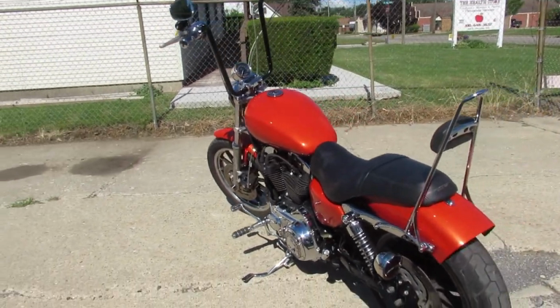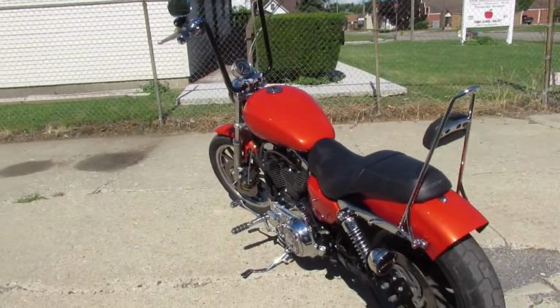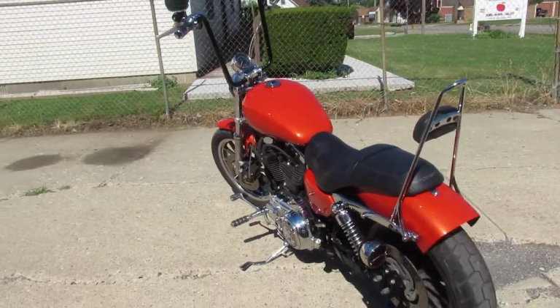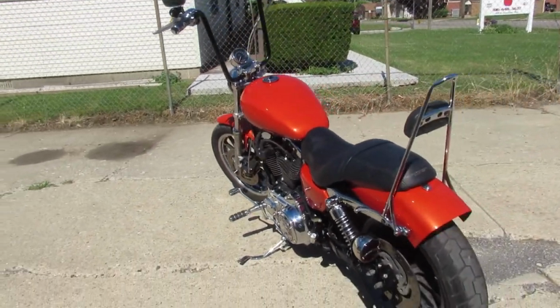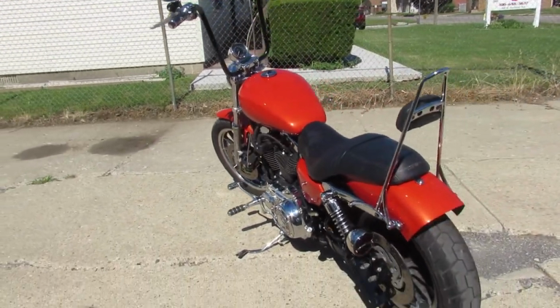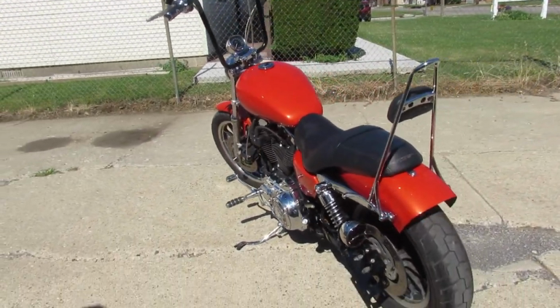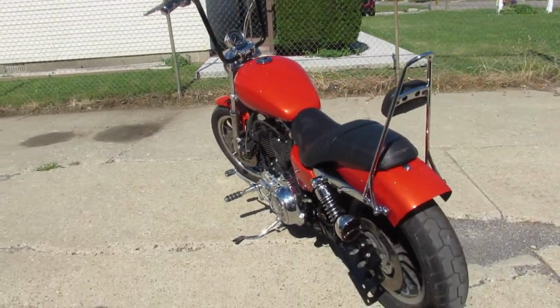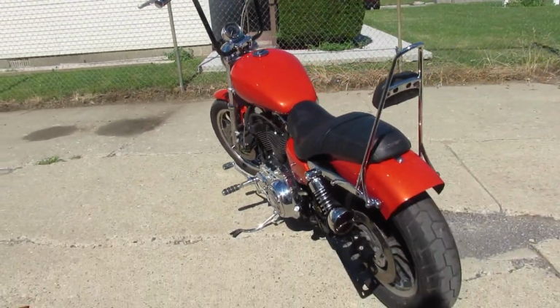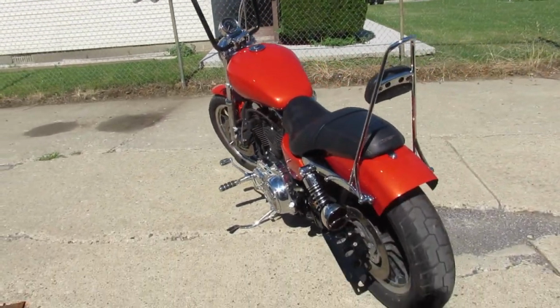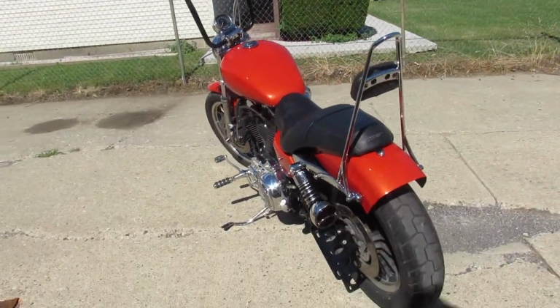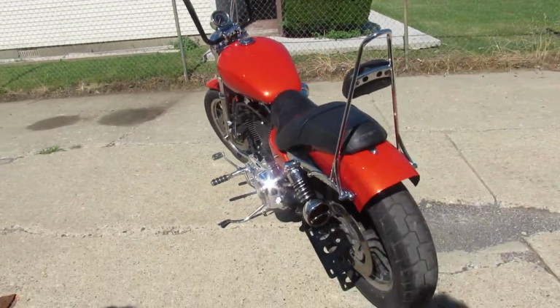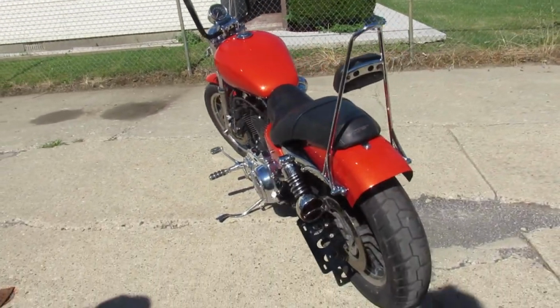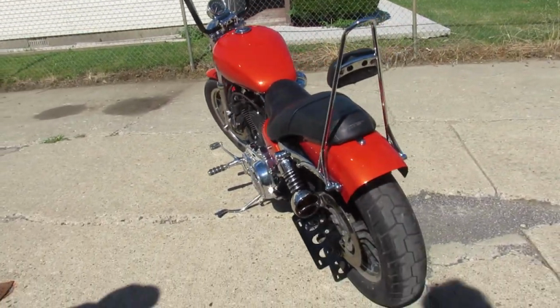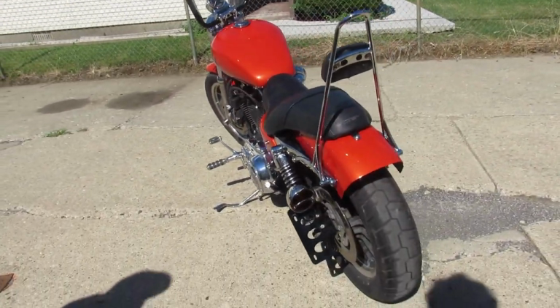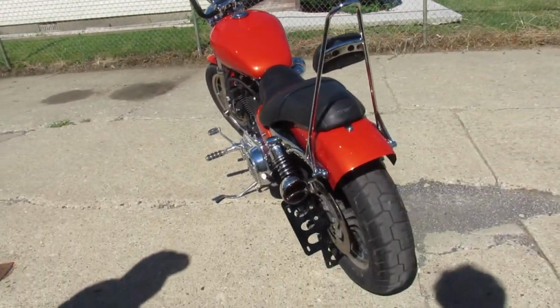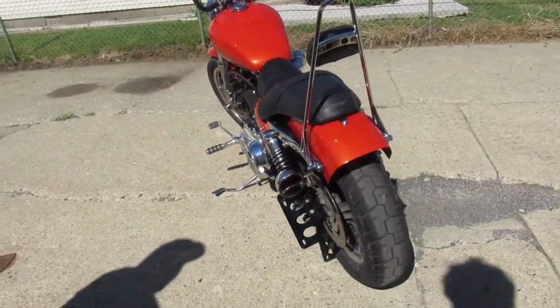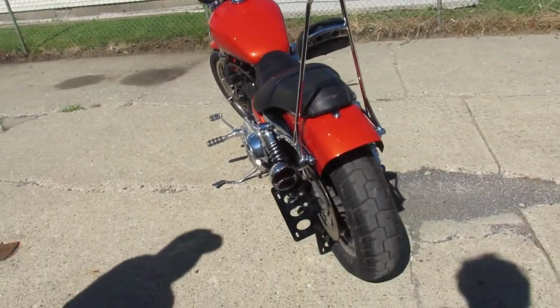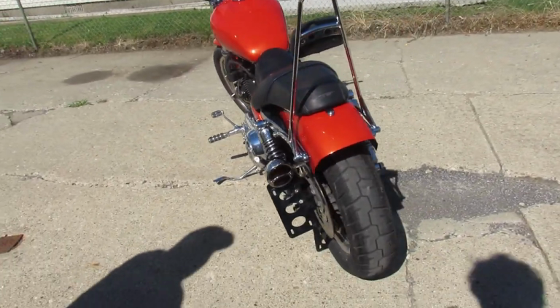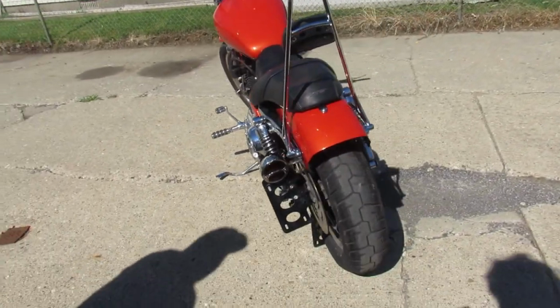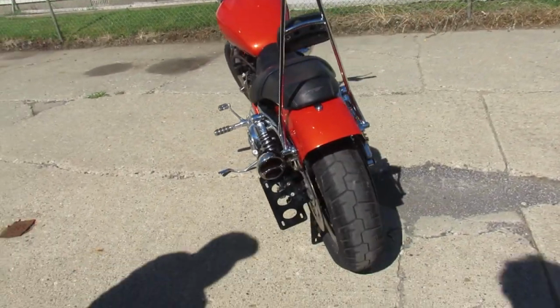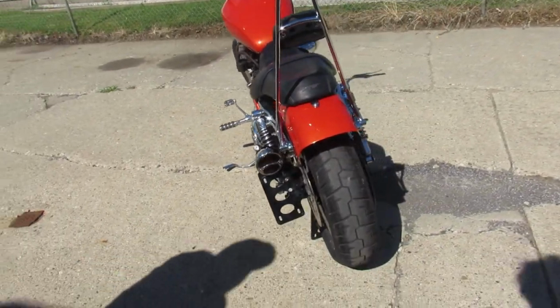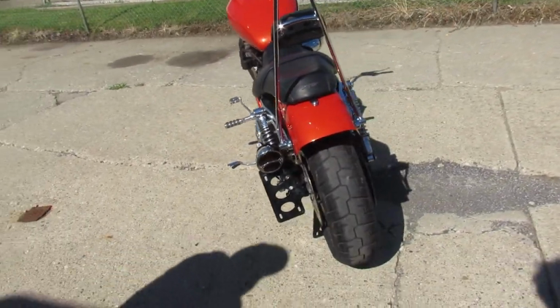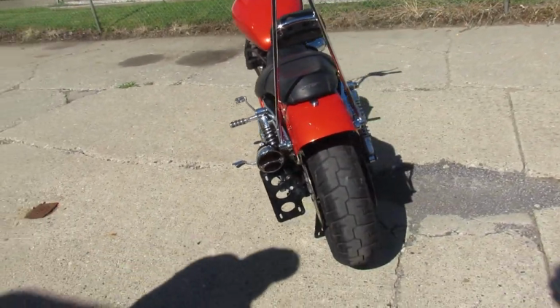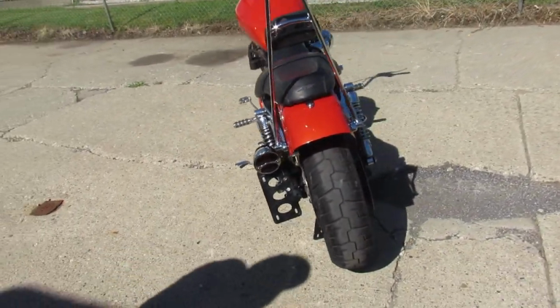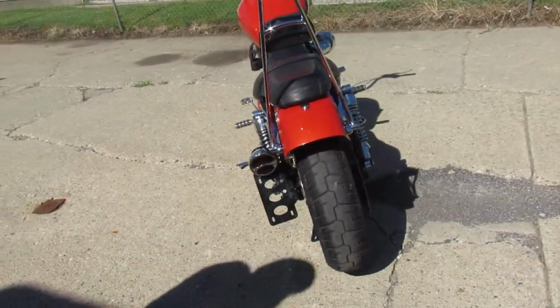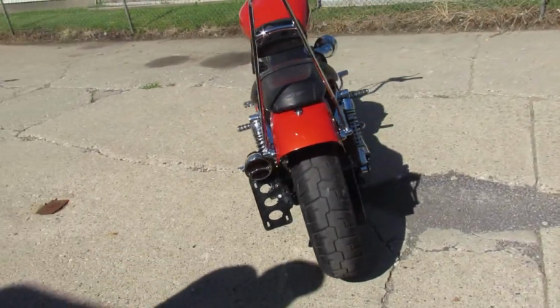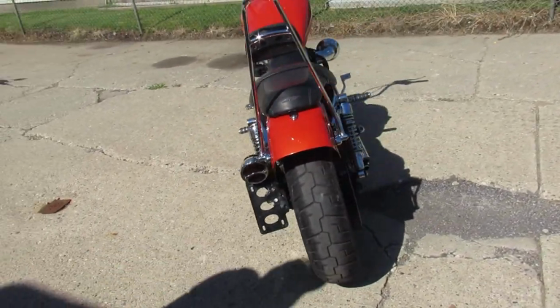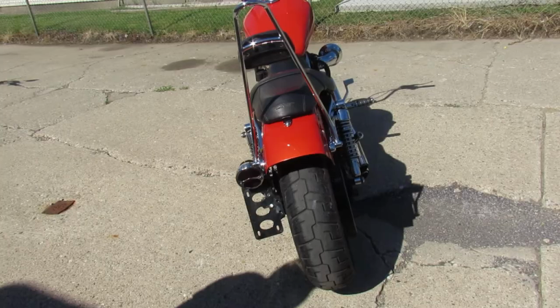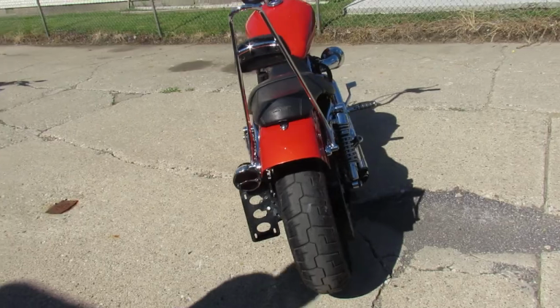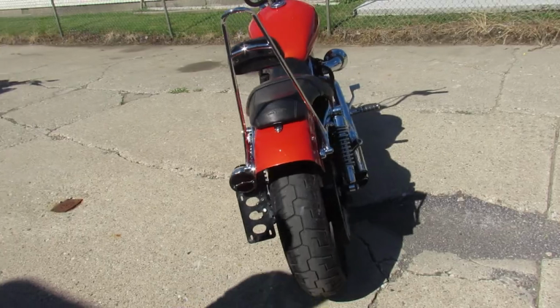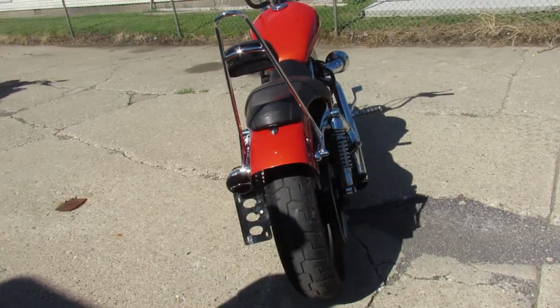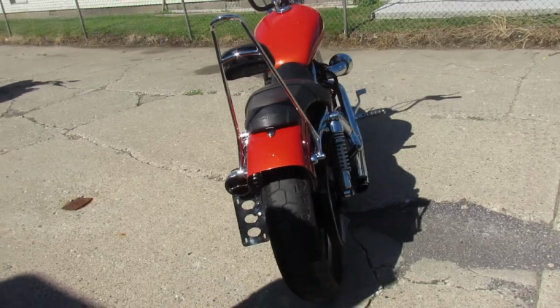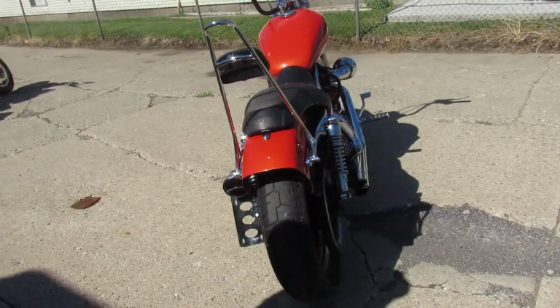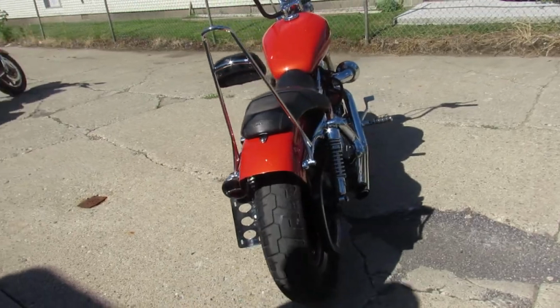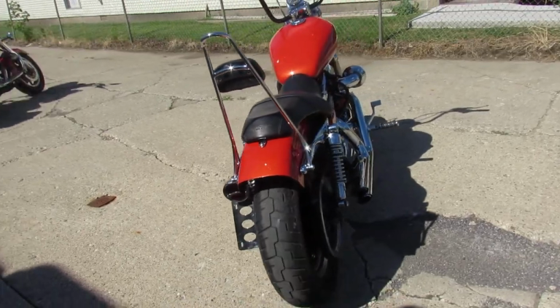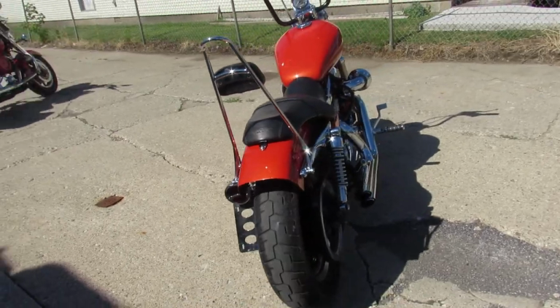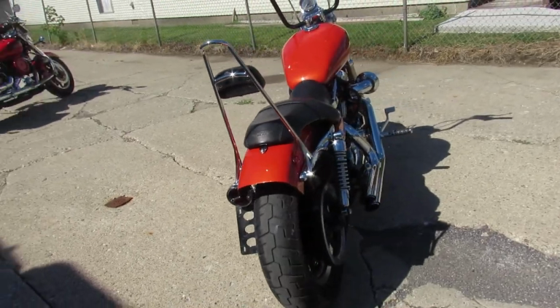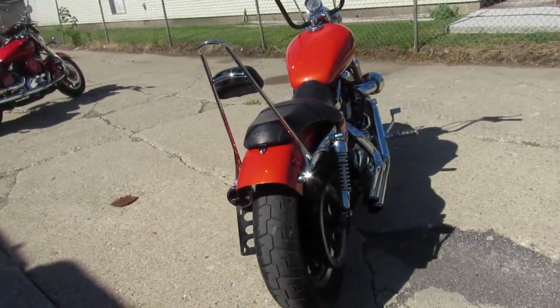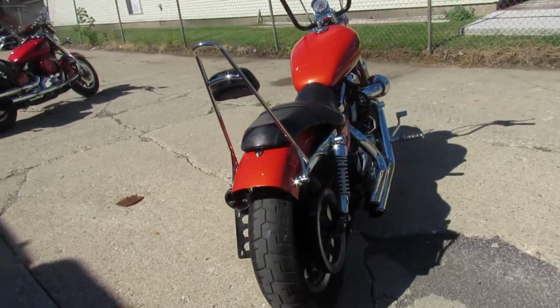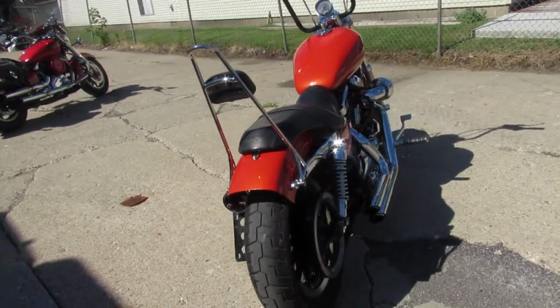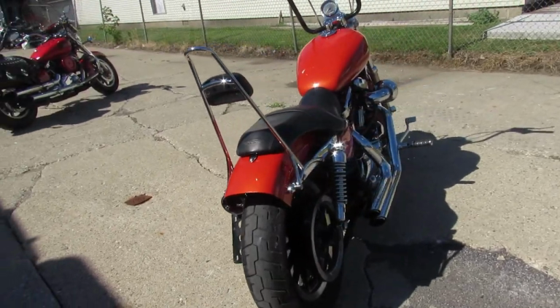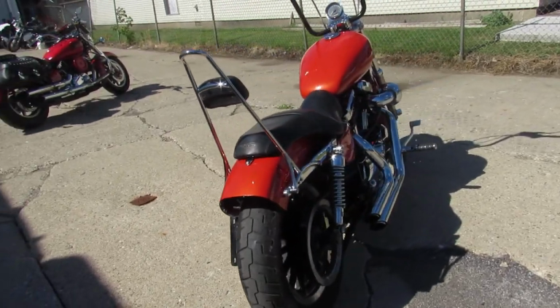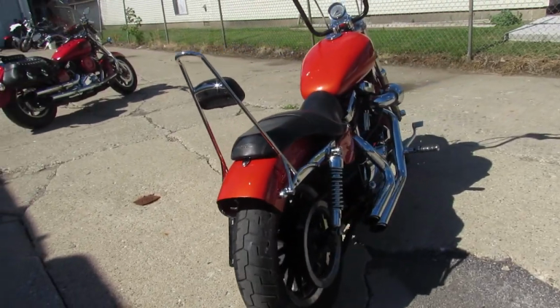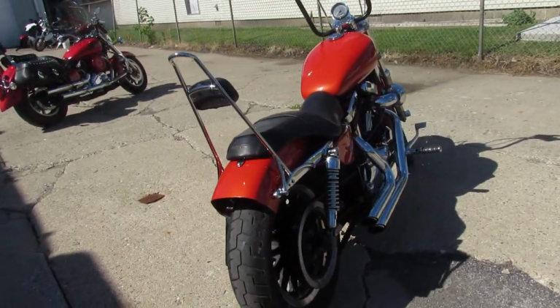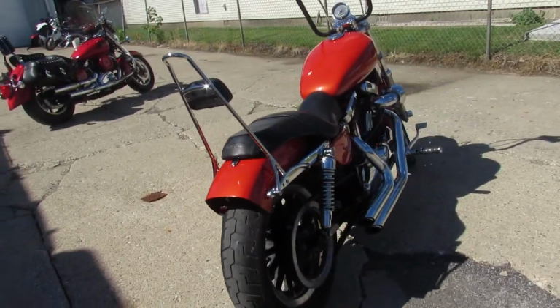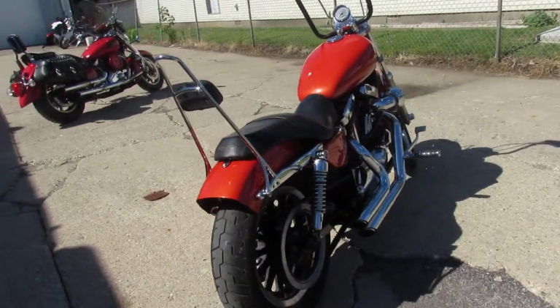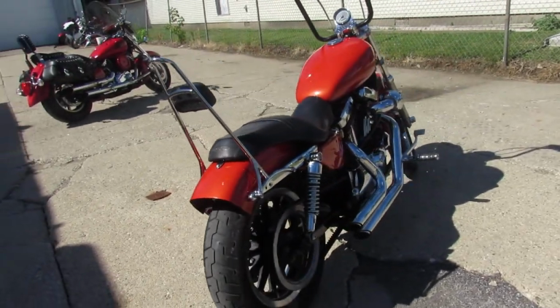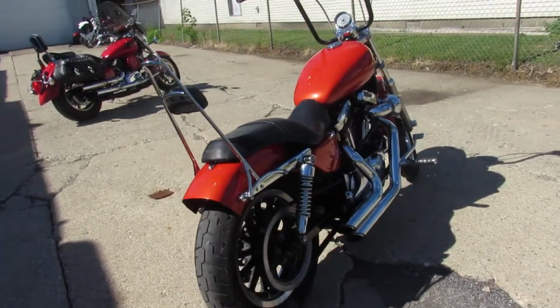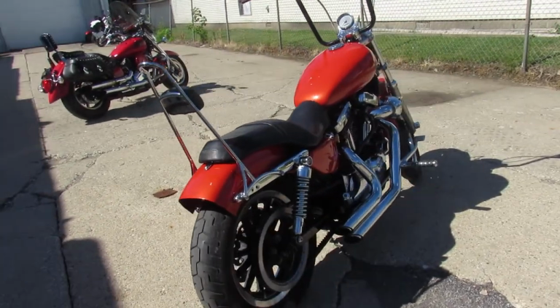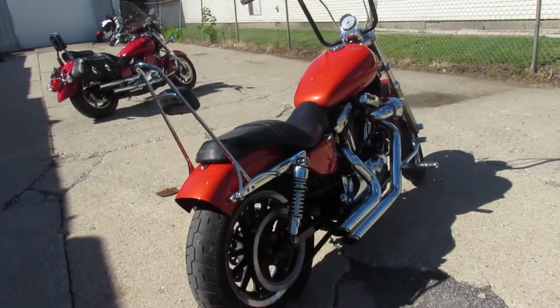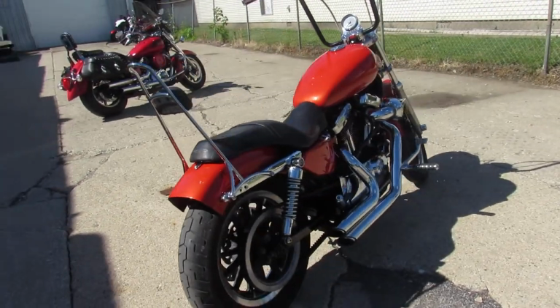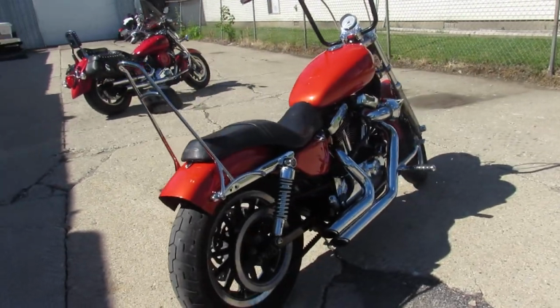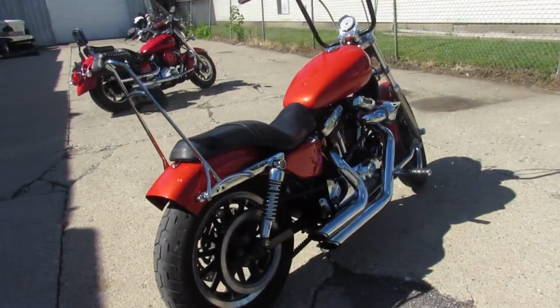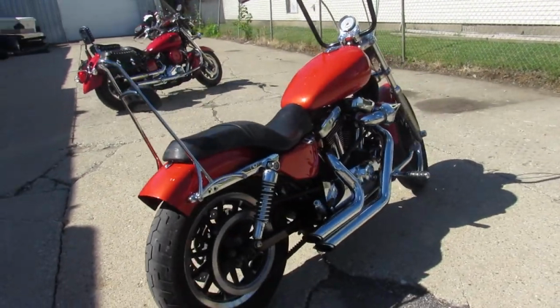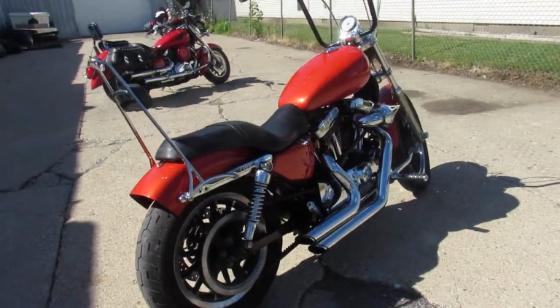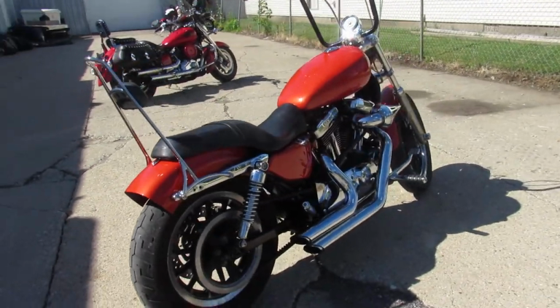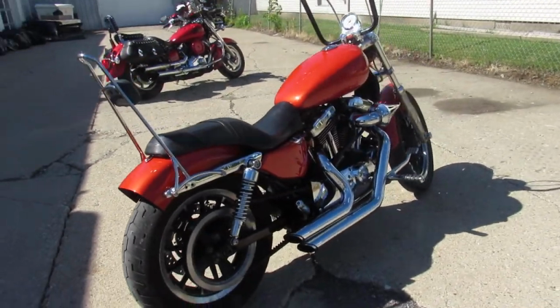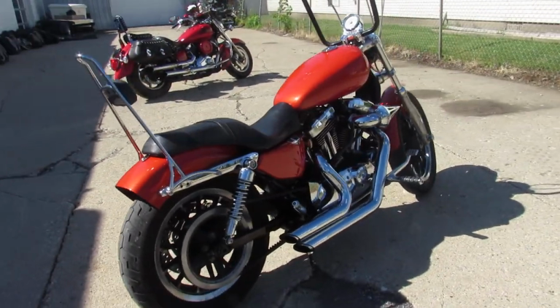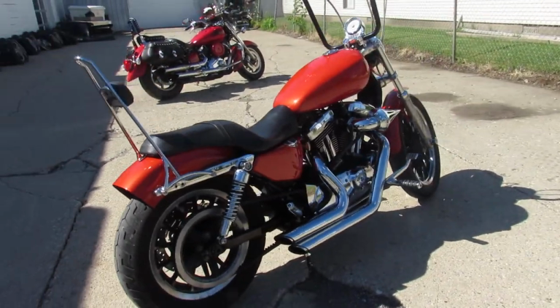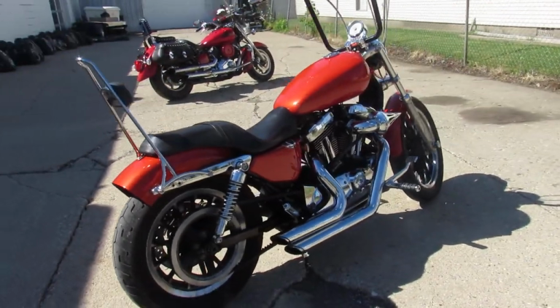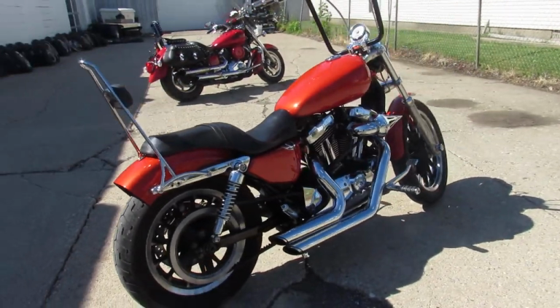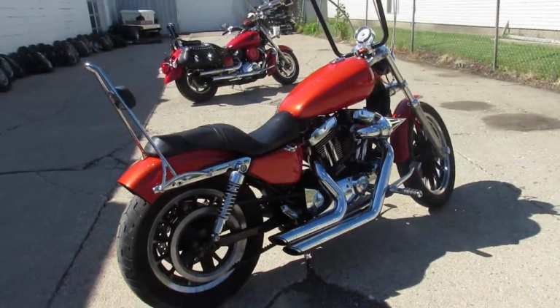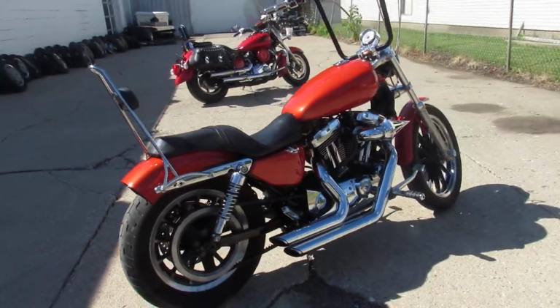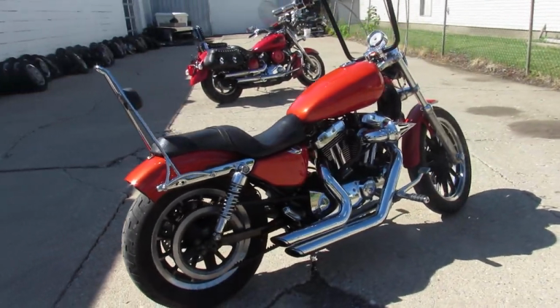Turn heads everywhere you go on this custom sporty 1200 guys. Give us a call, we'll get it done — 810-648-9500.